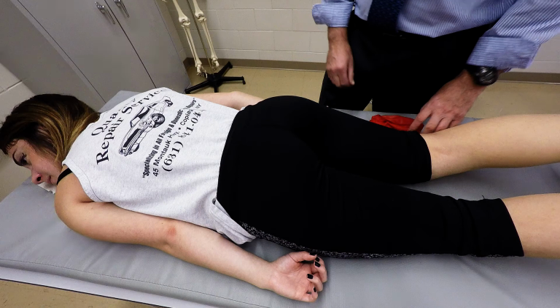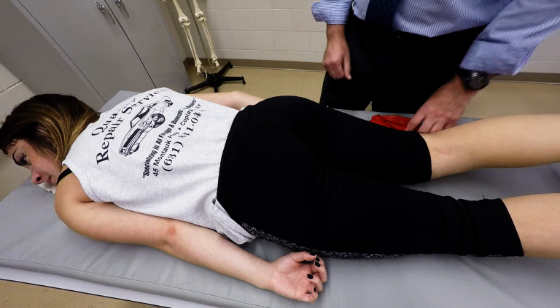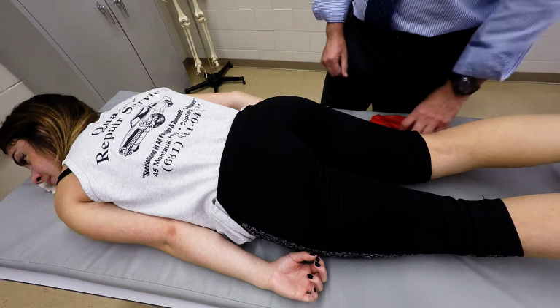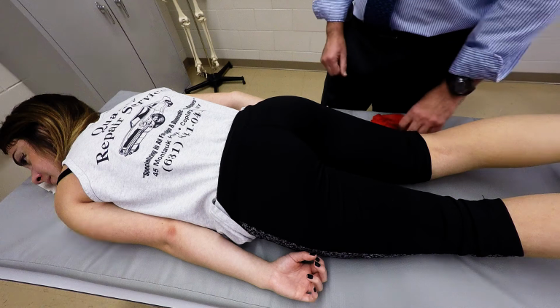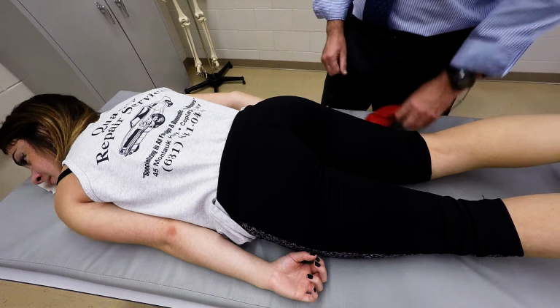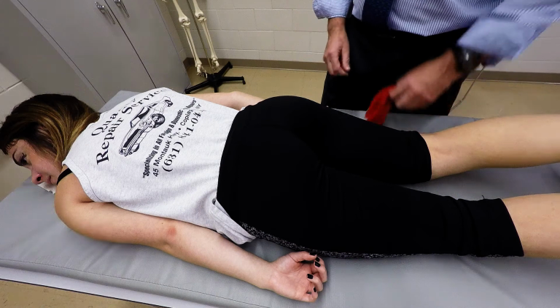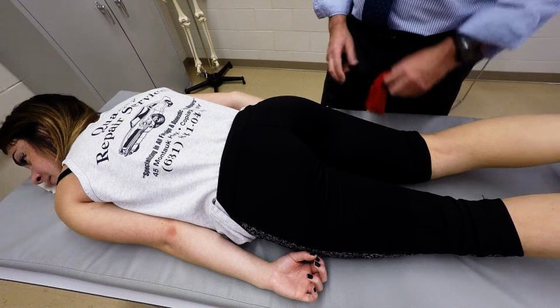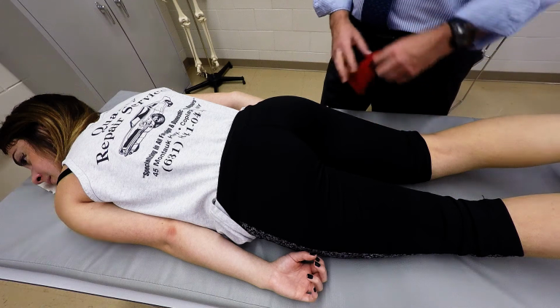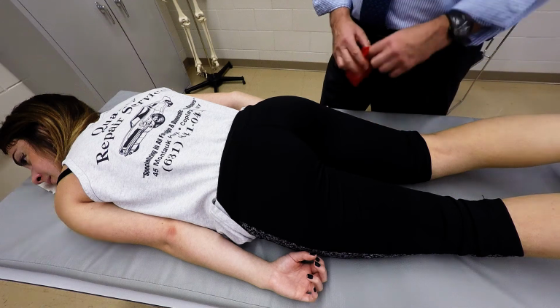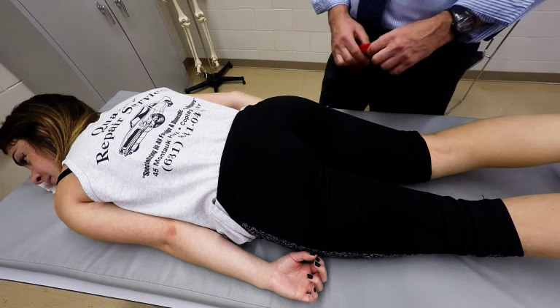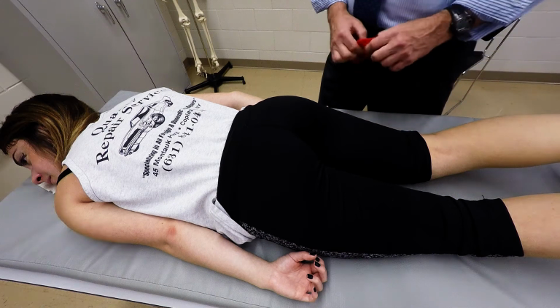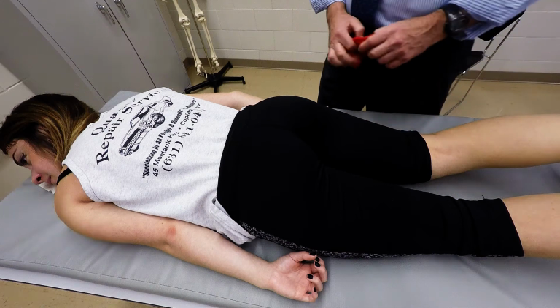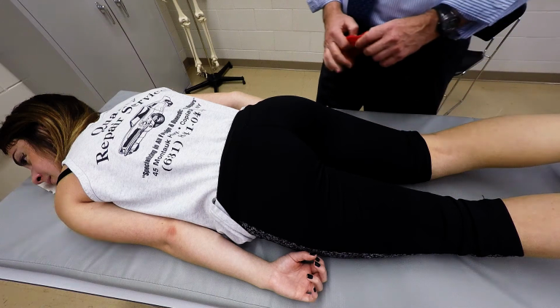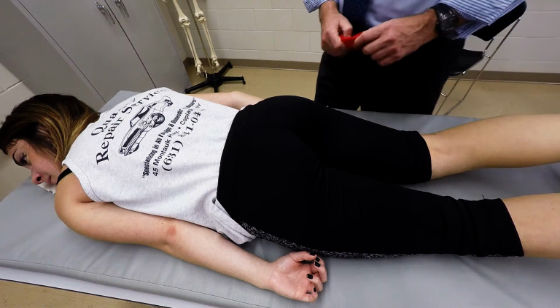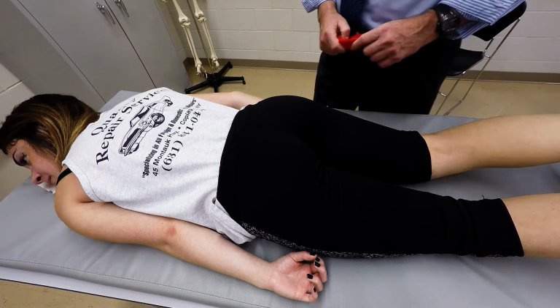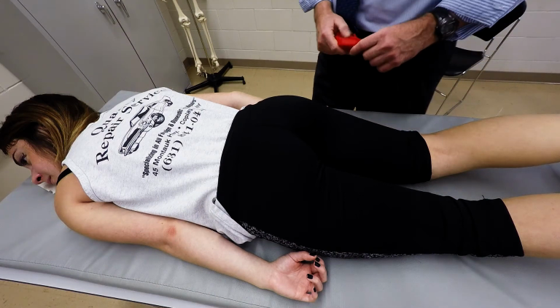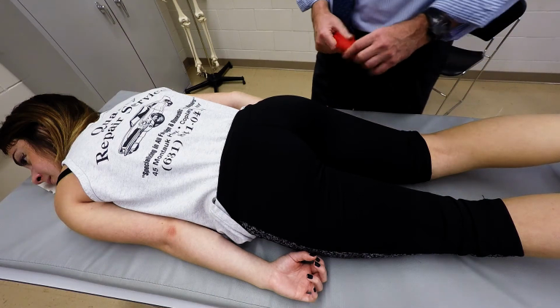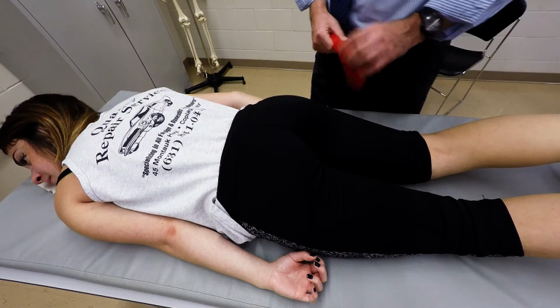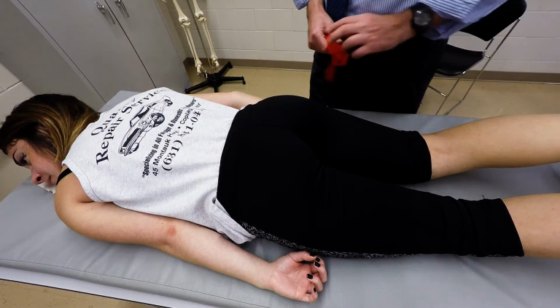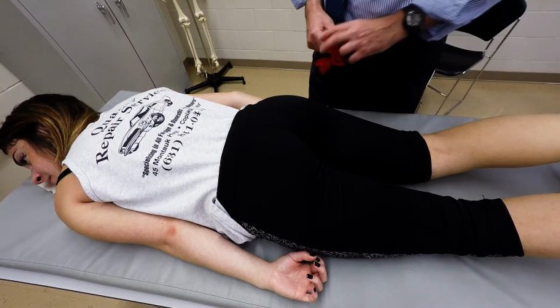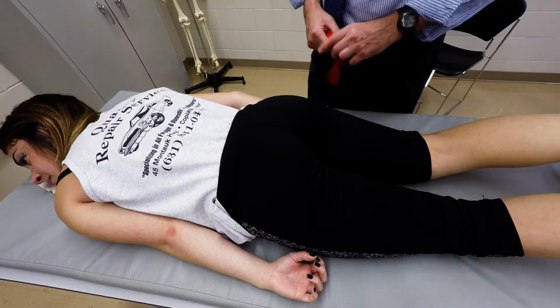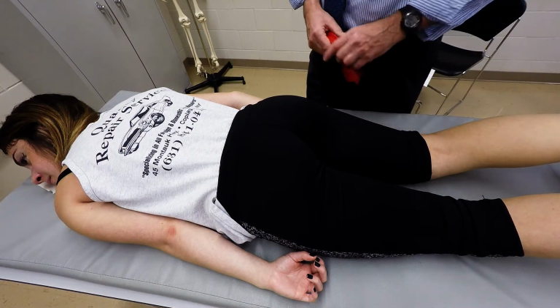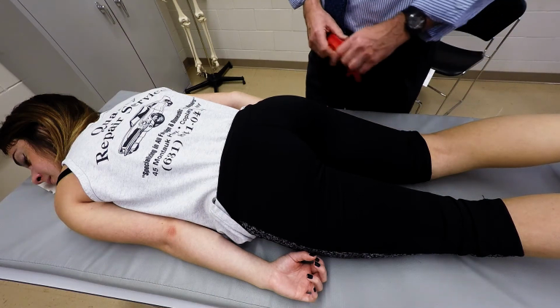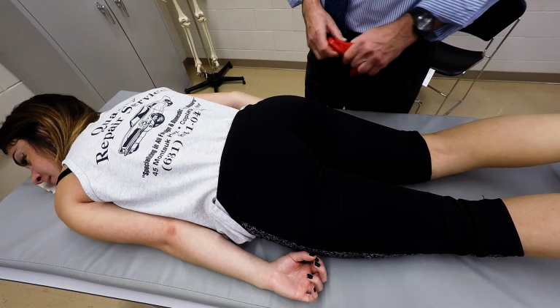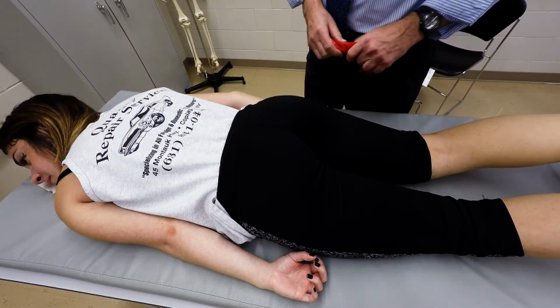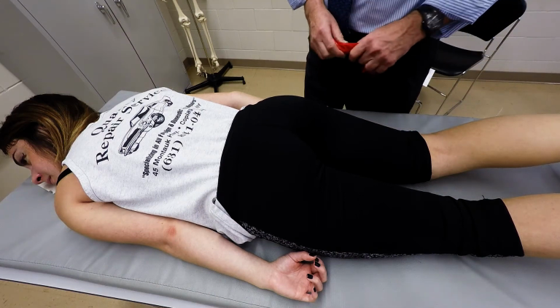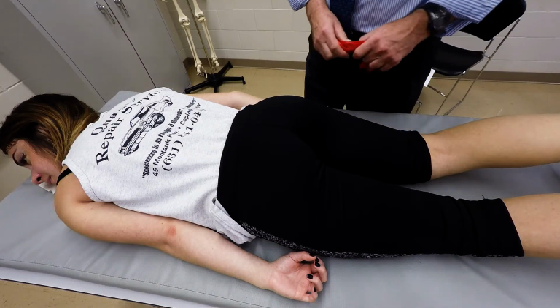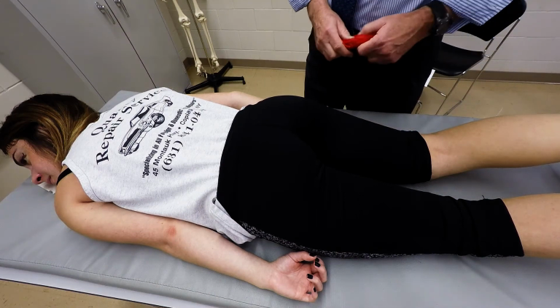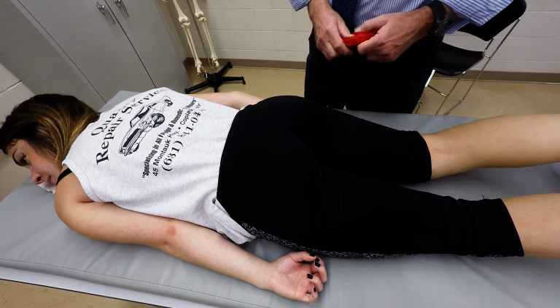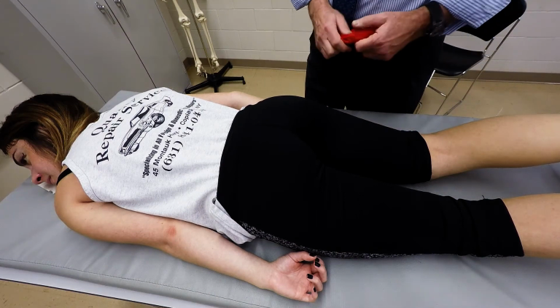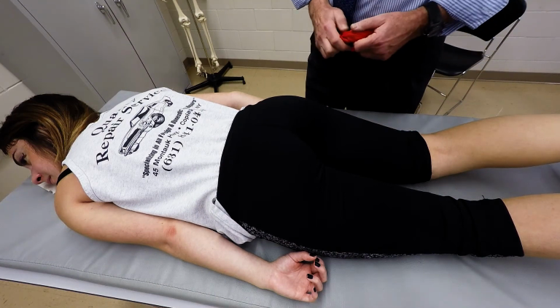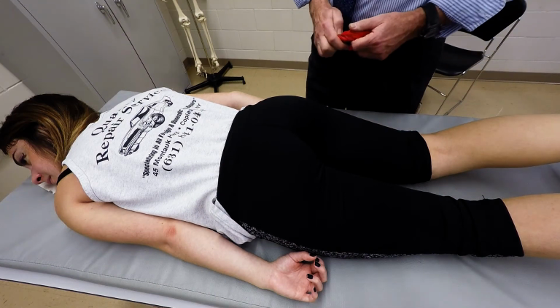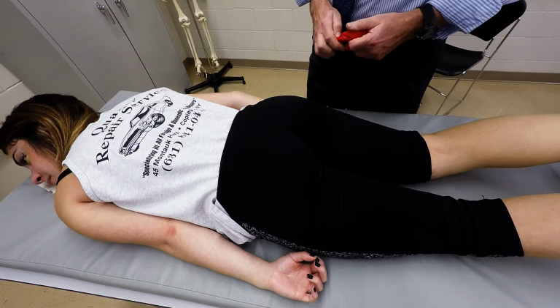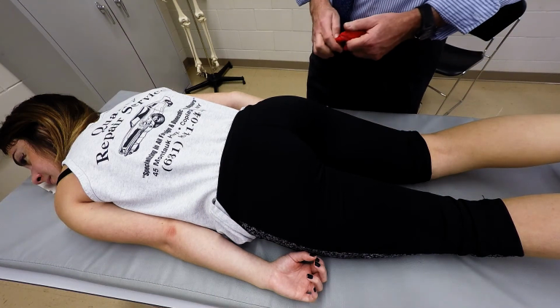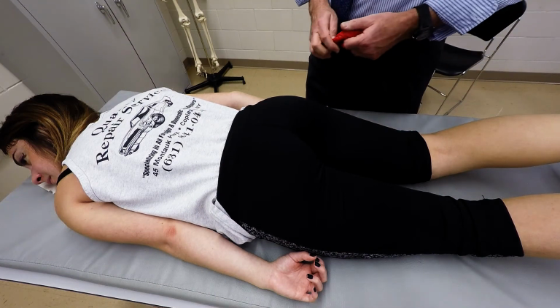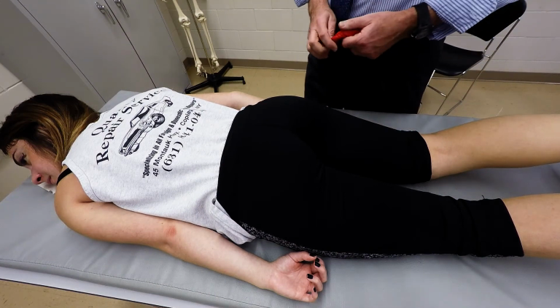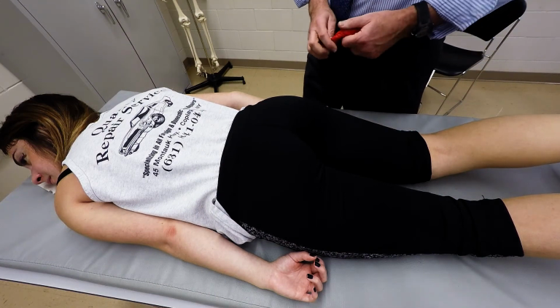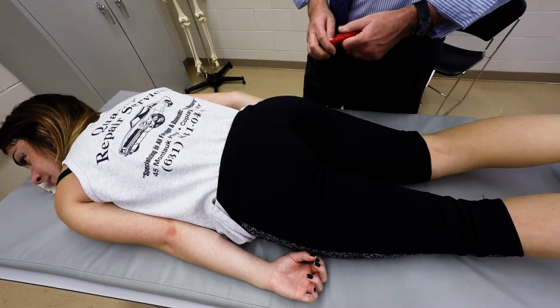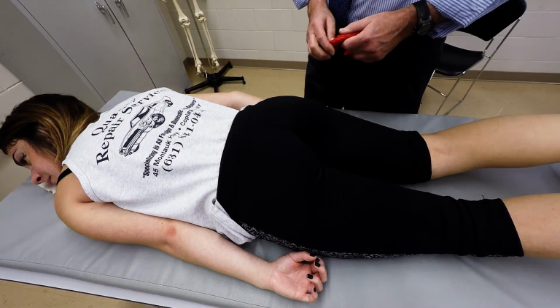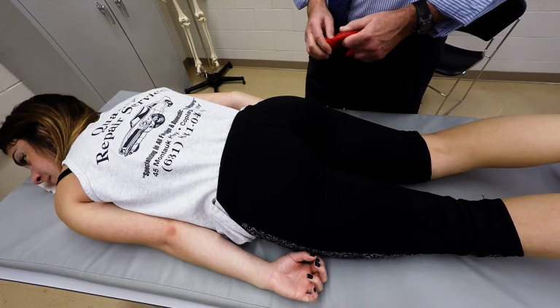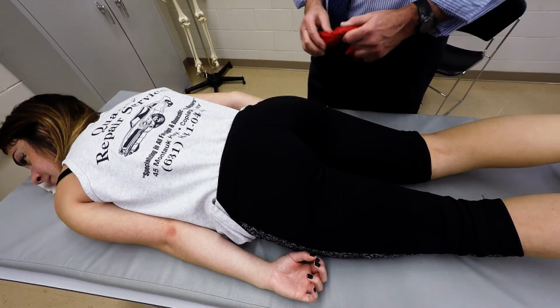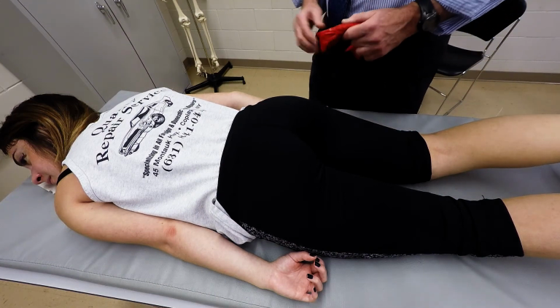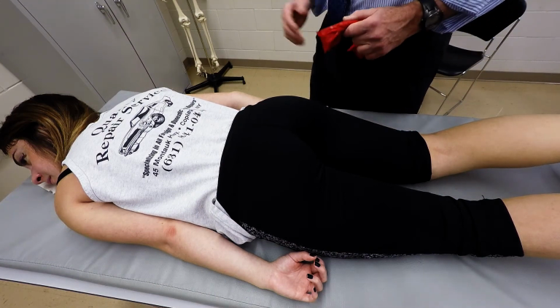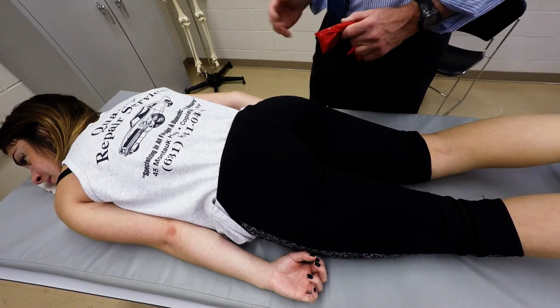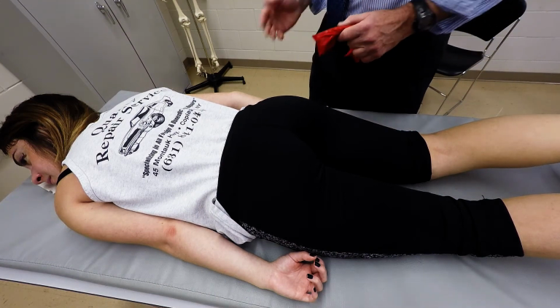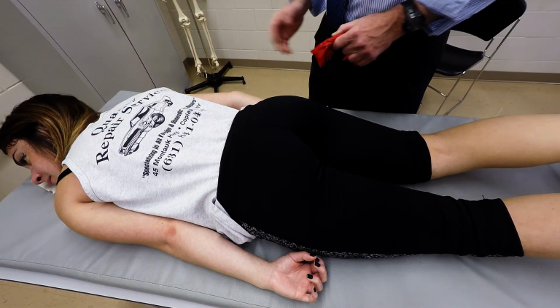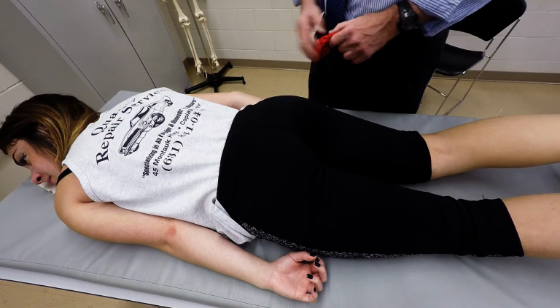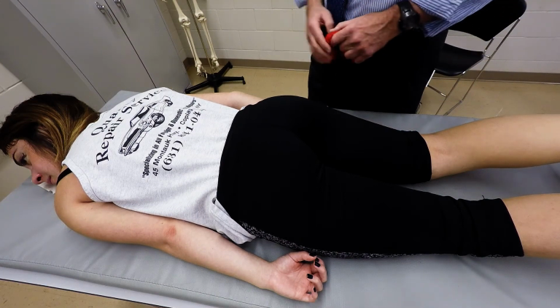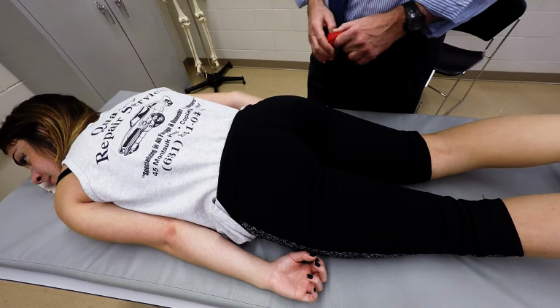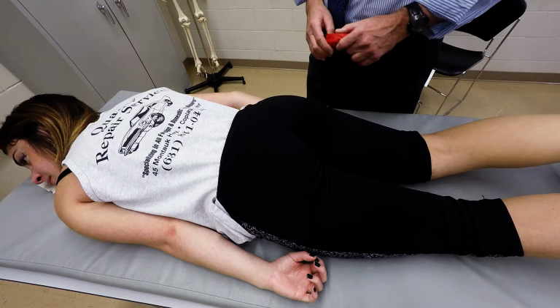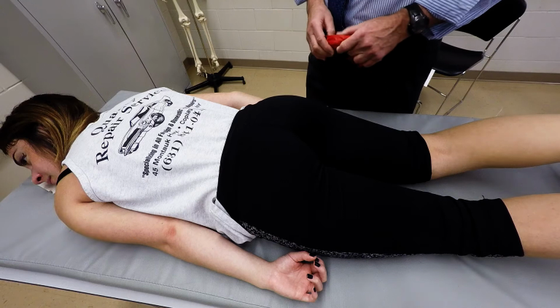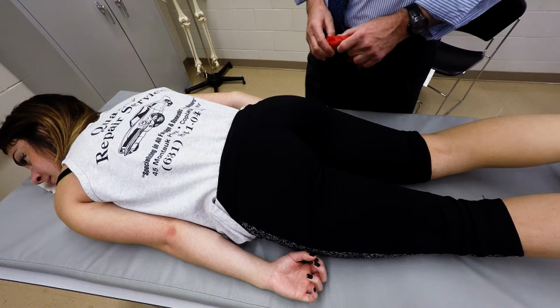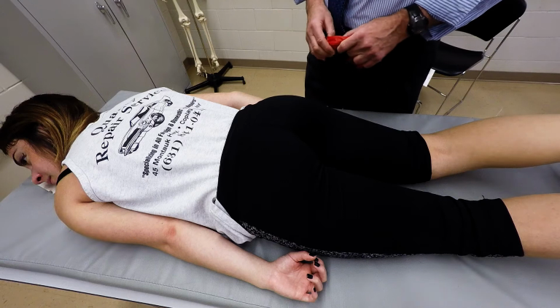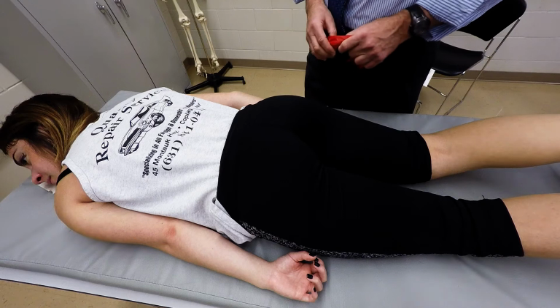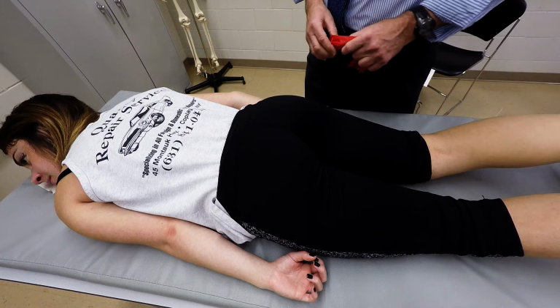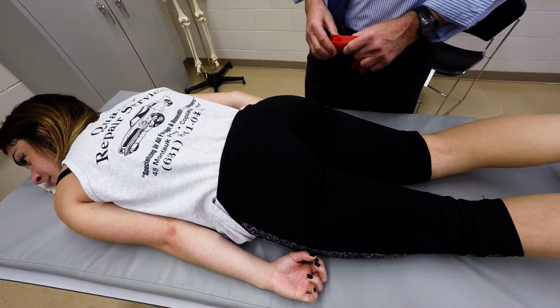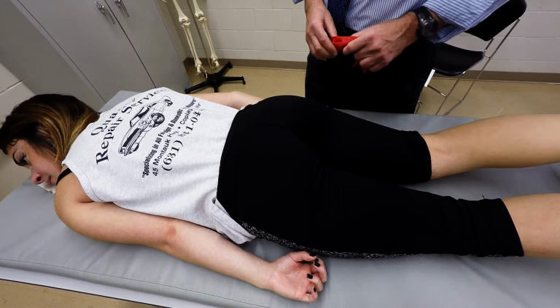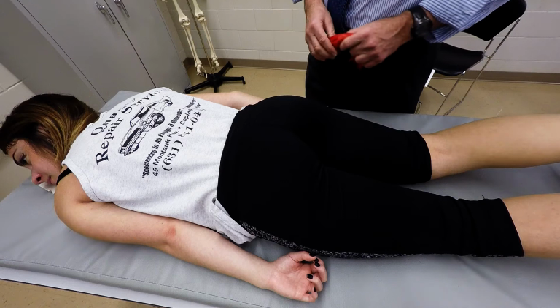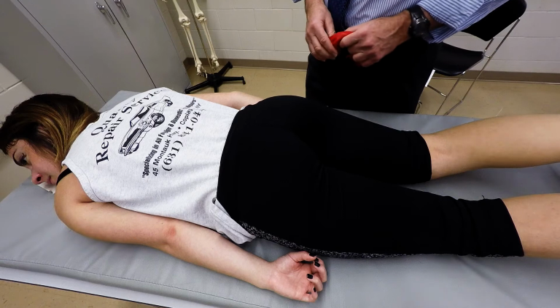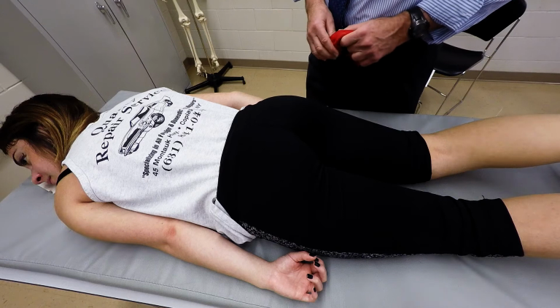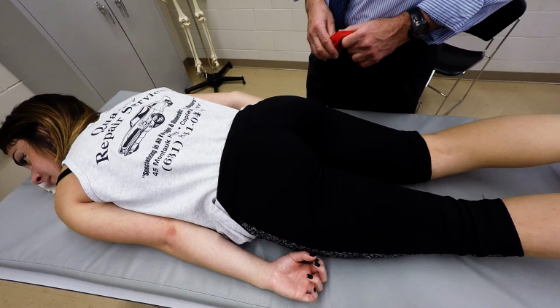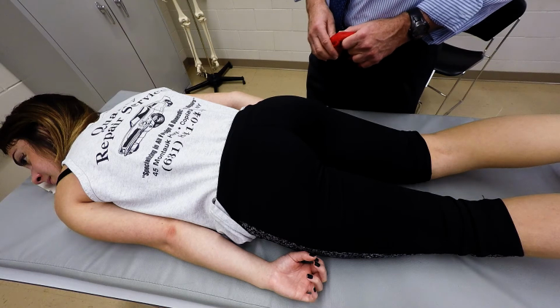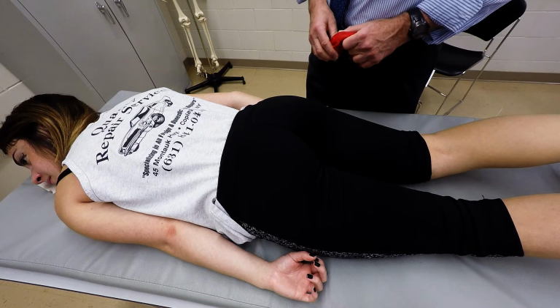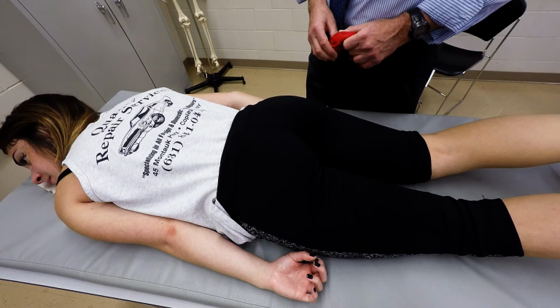I'm going to demonstrate palpation of the gluteus maximus muscles. The patient is prone, arms are adducted to the side.